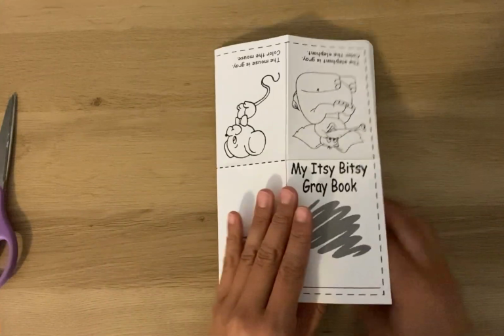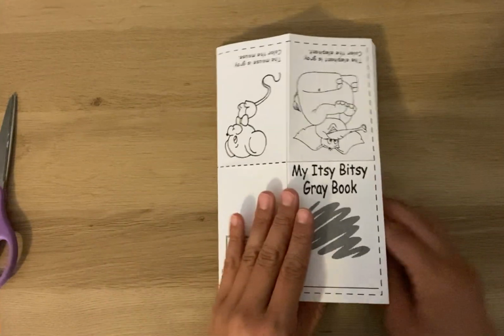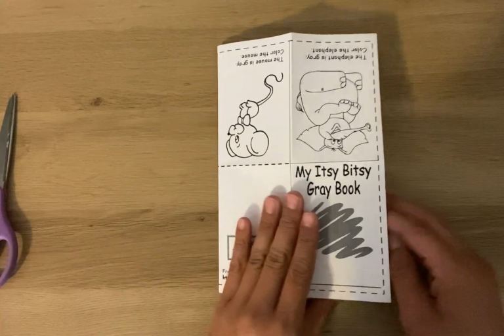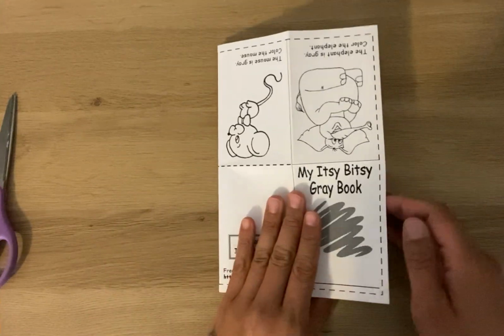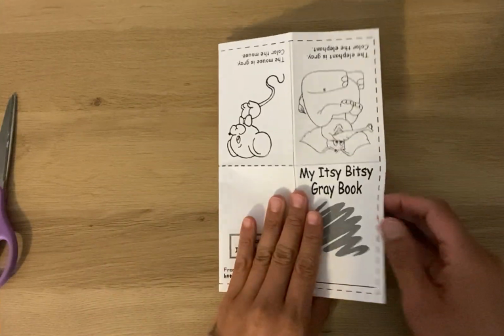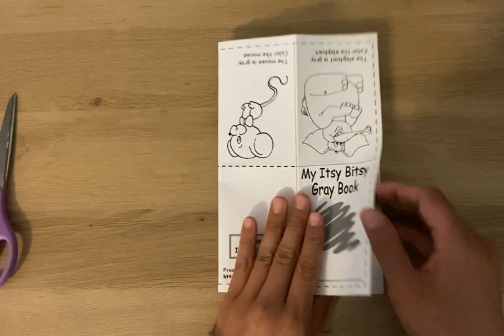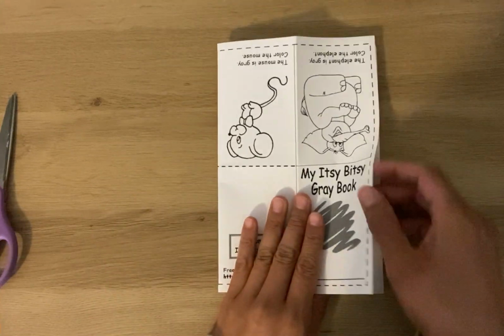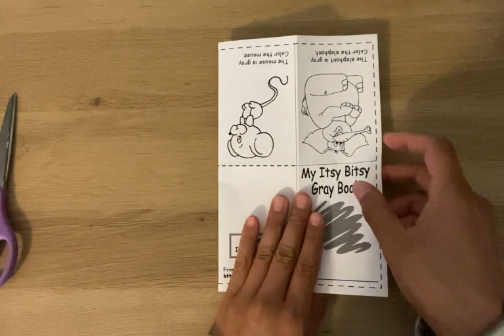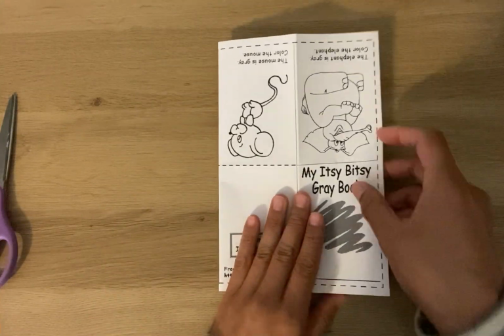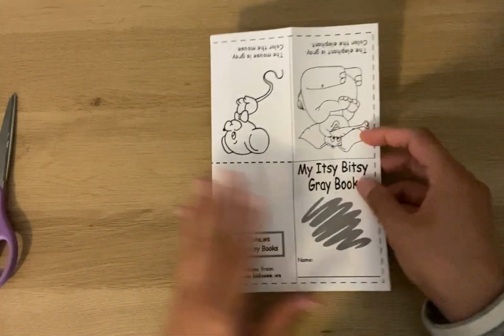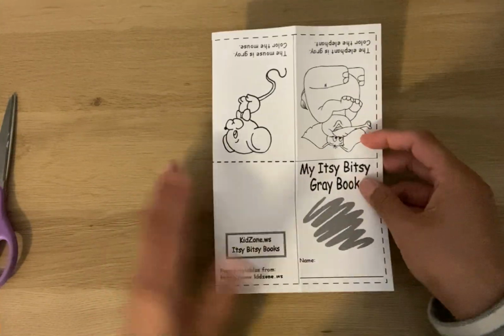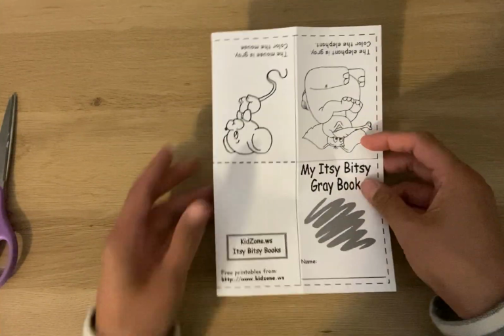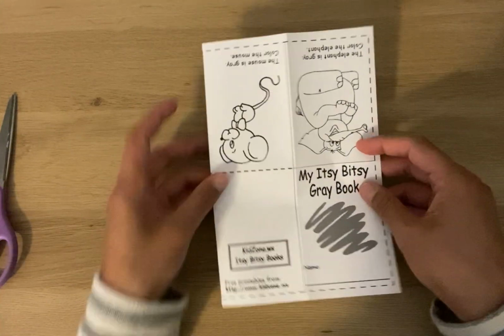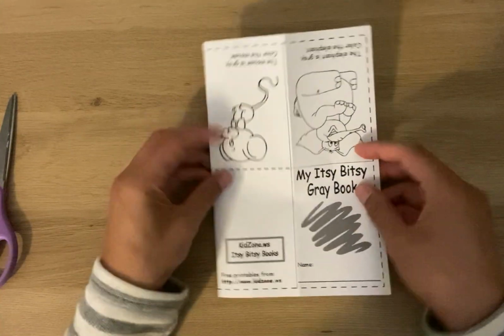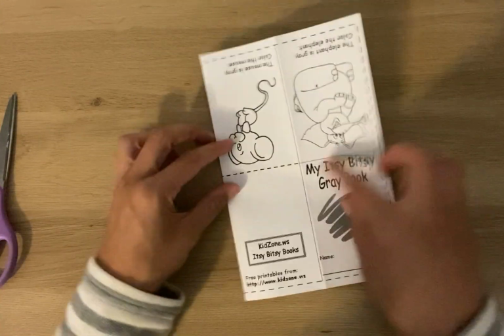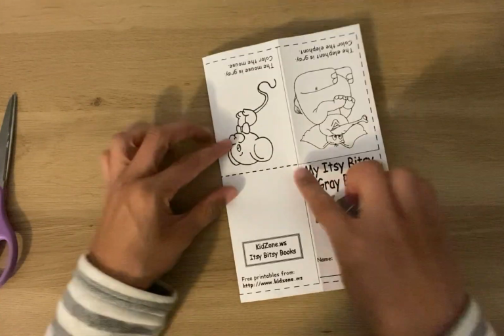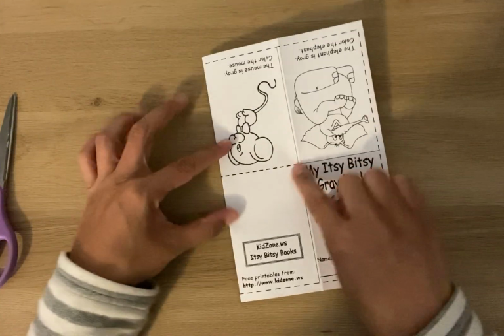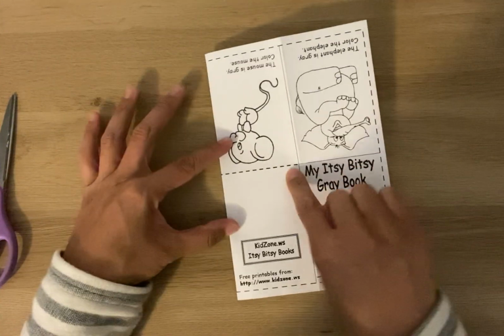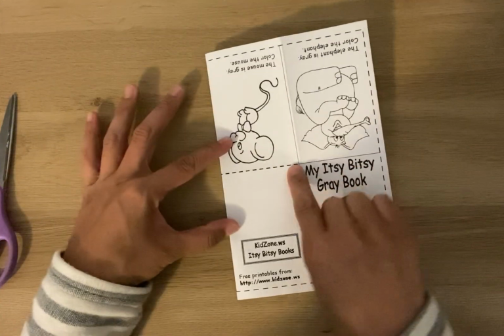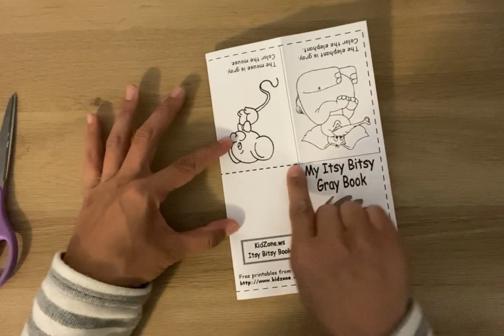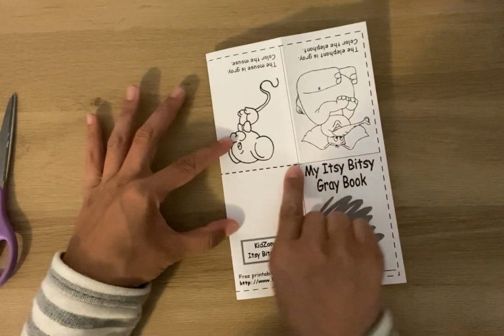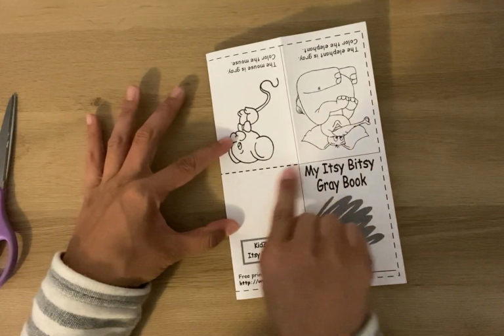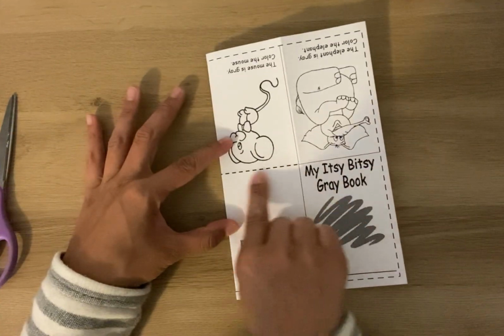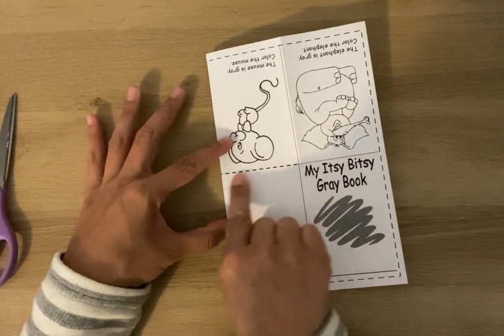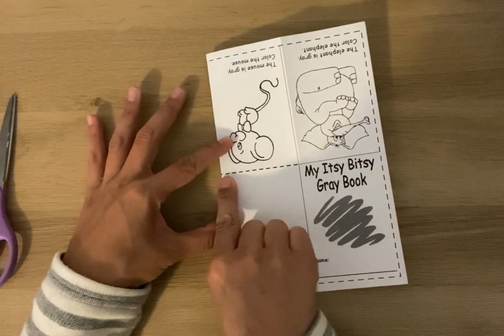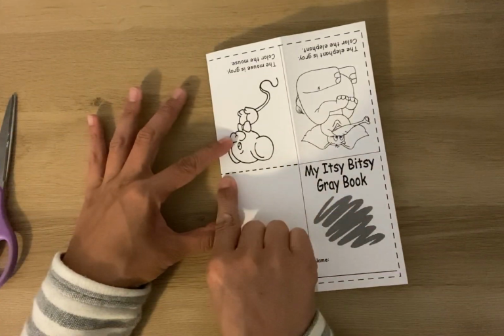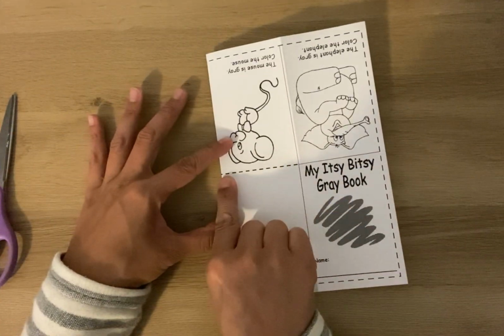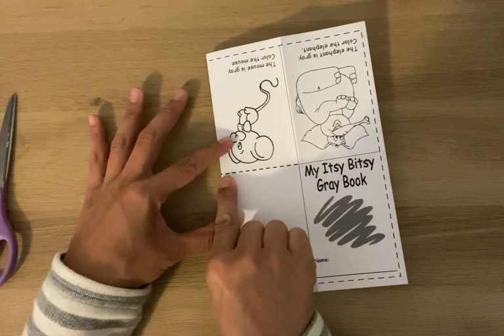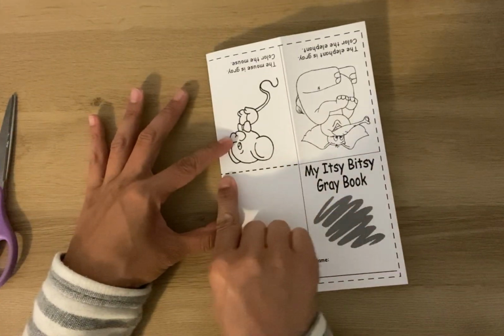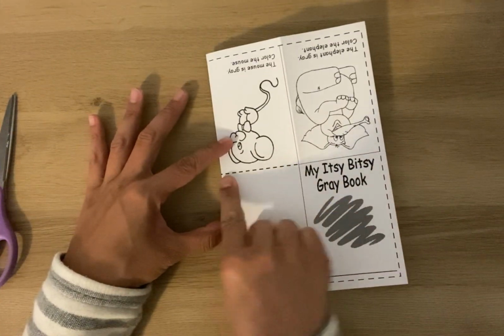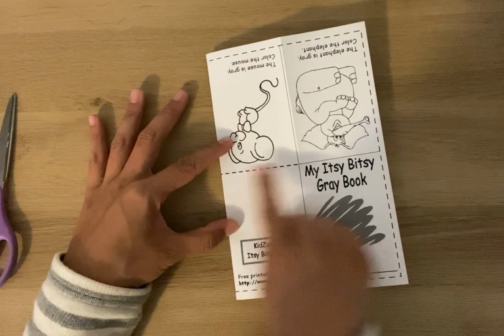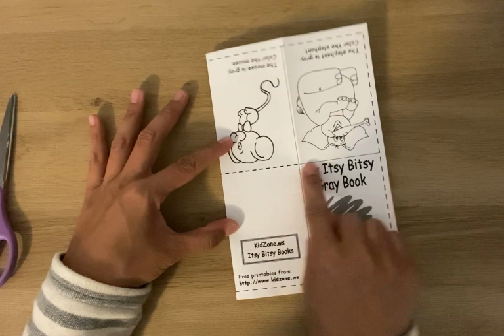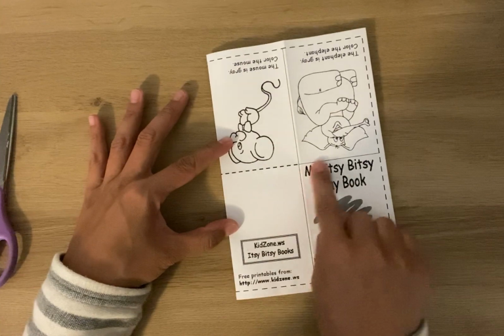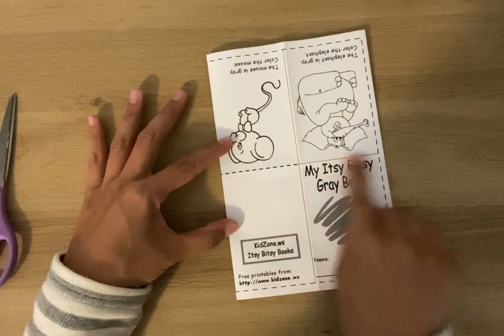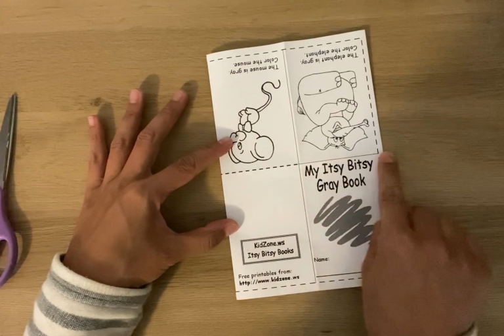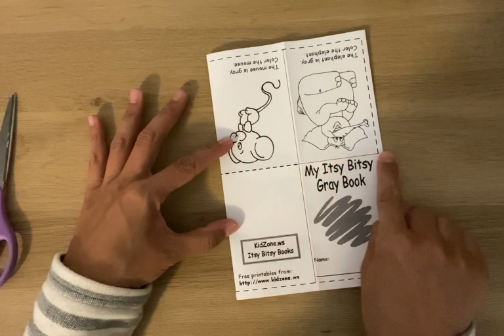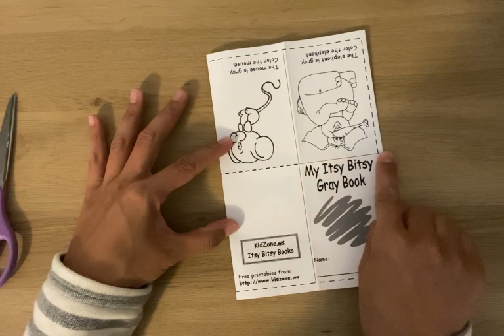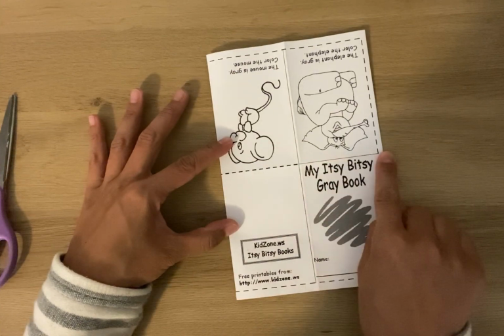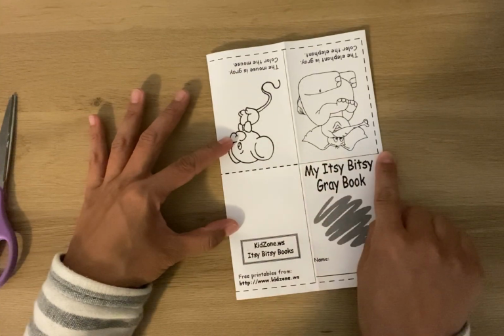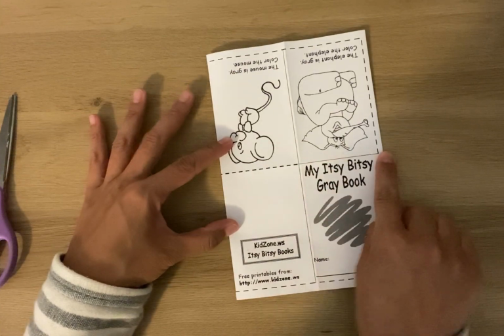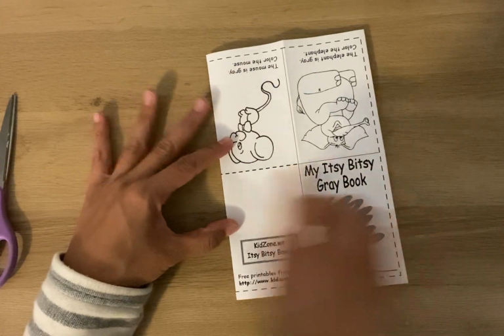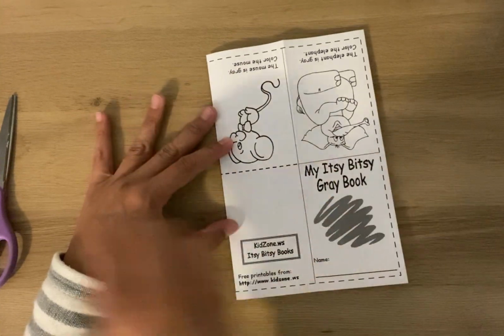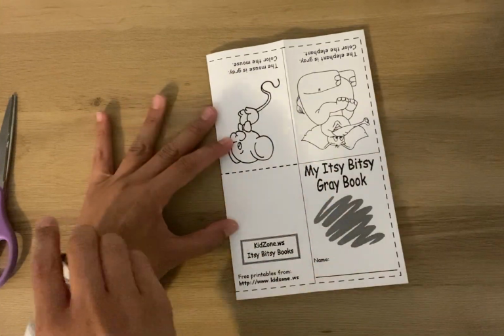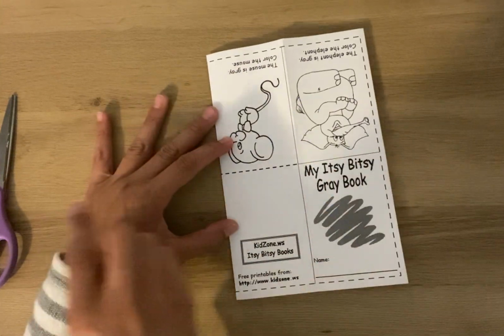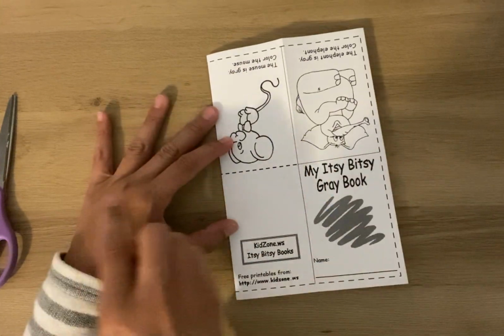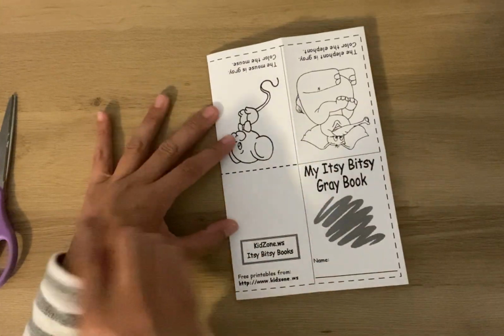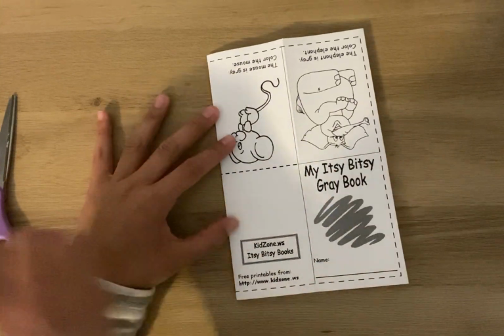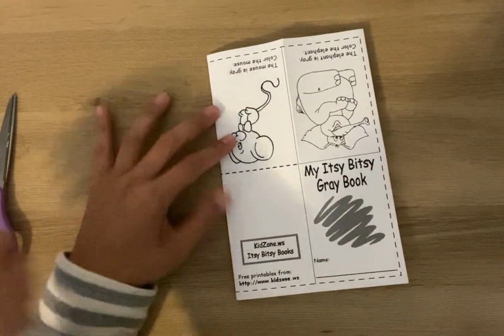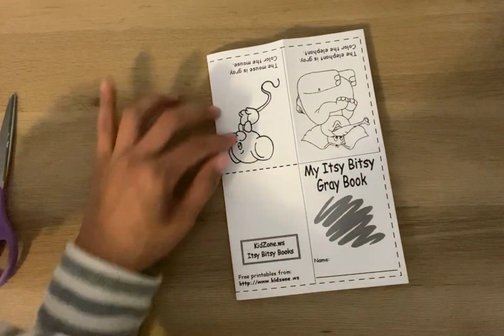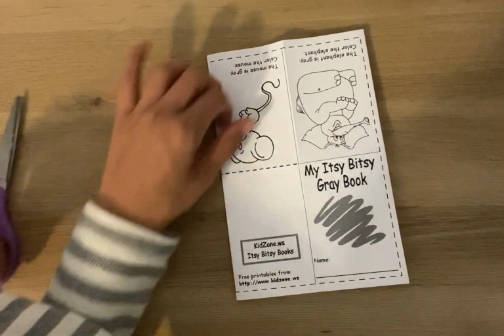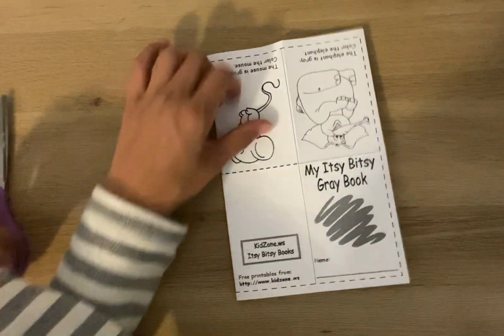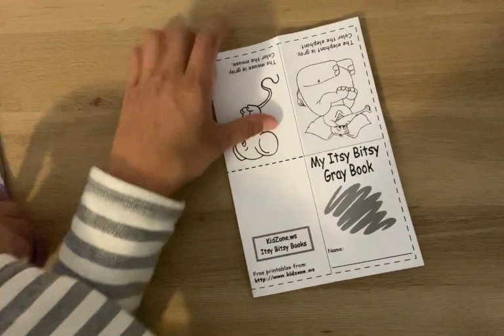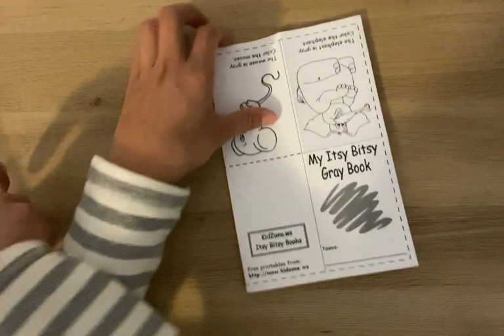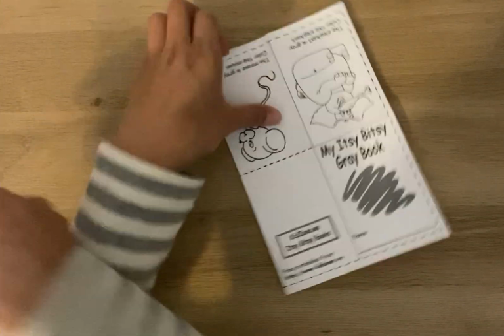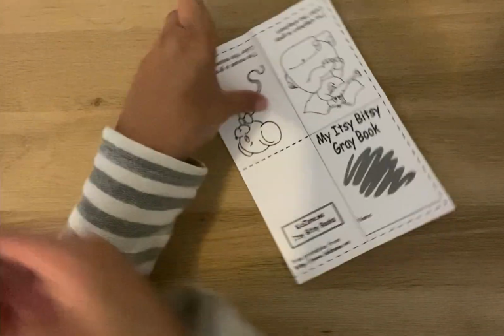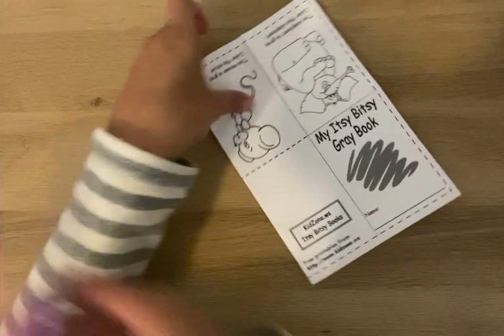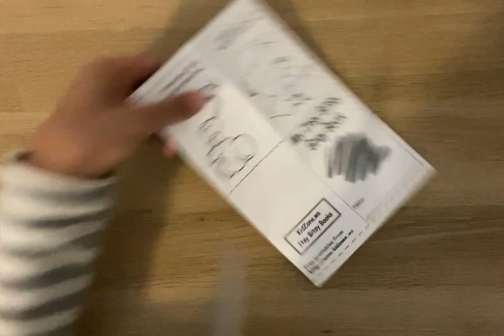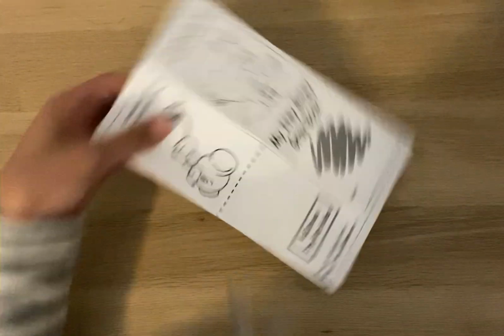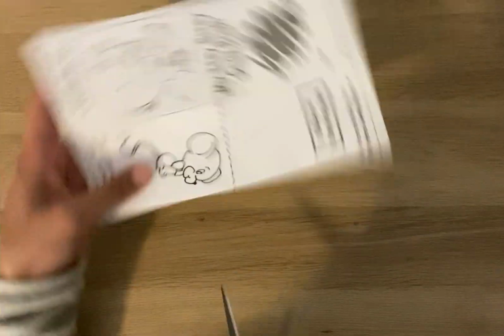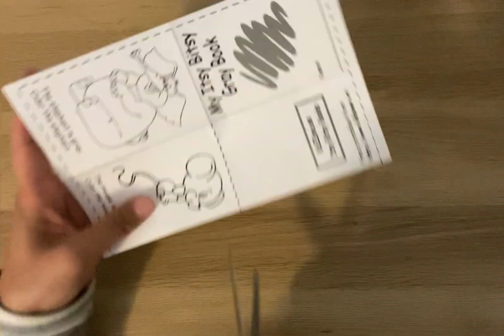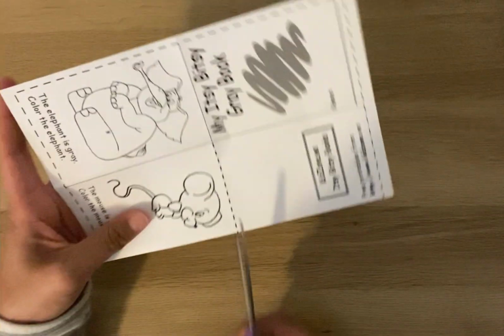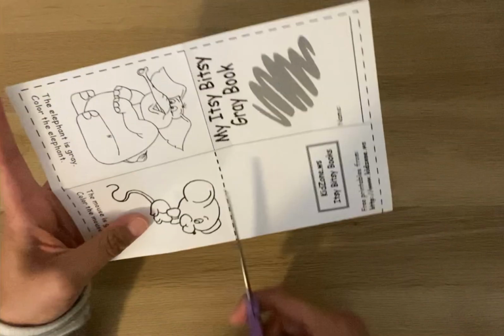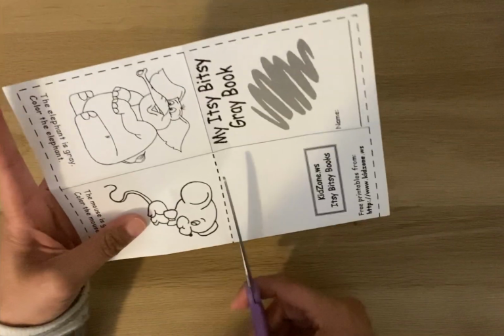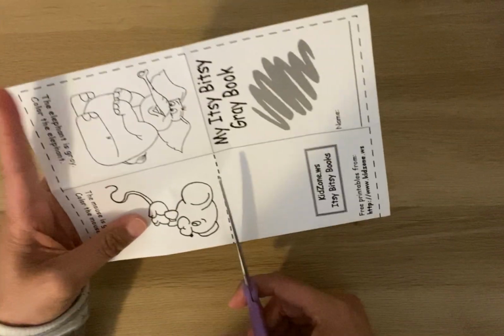Go ahead and open it up. We're going to just cut on this dotted line. Don't cut any further because then your book won't work.